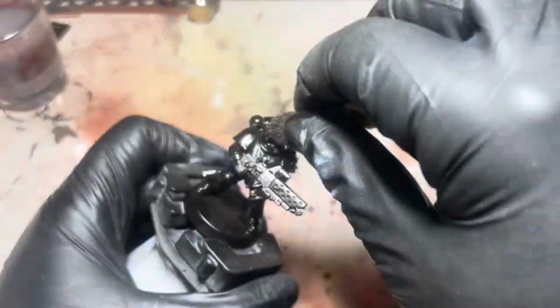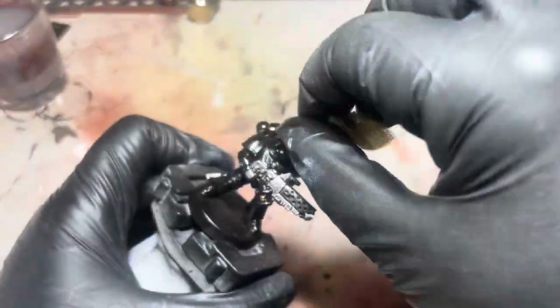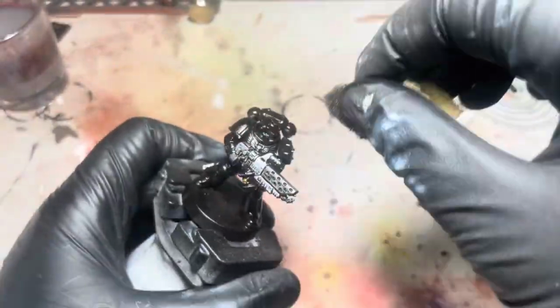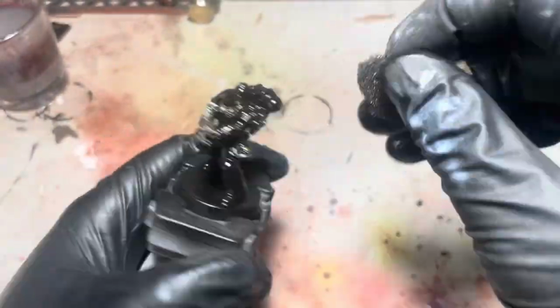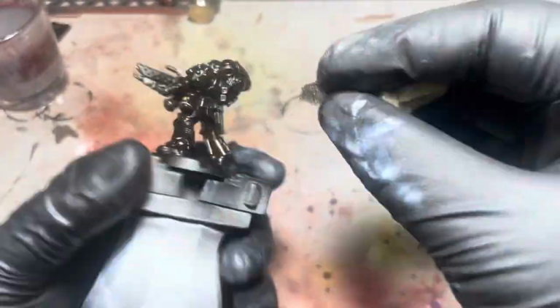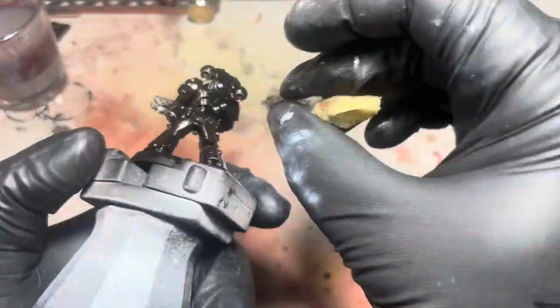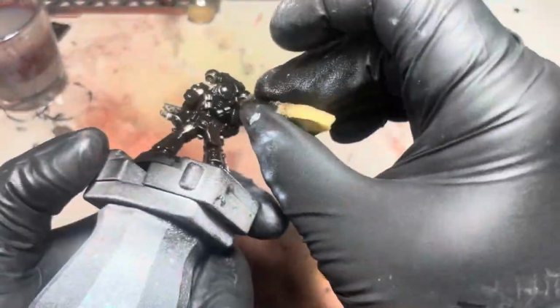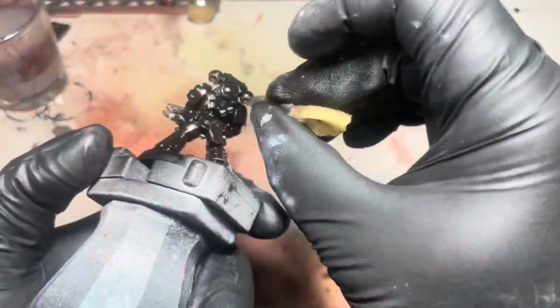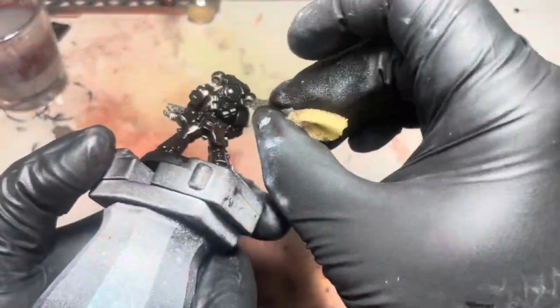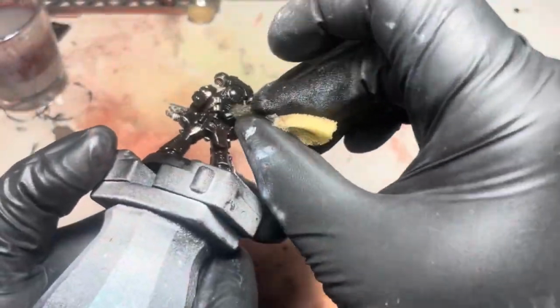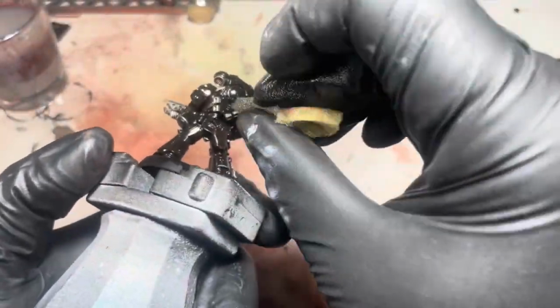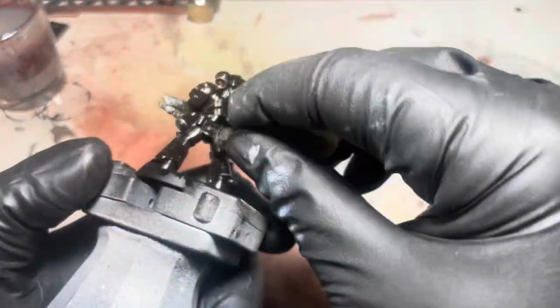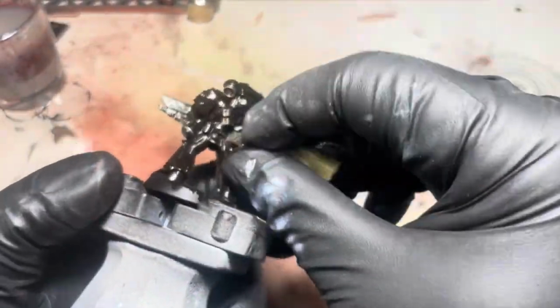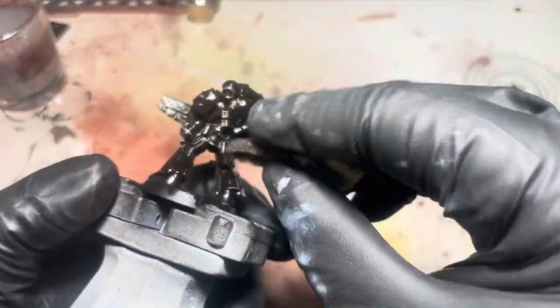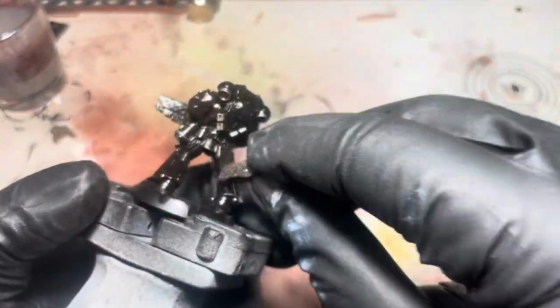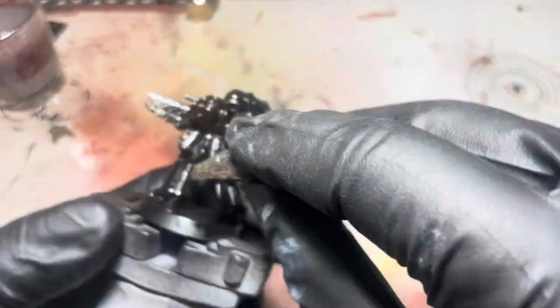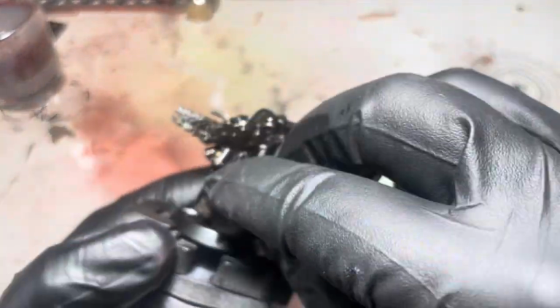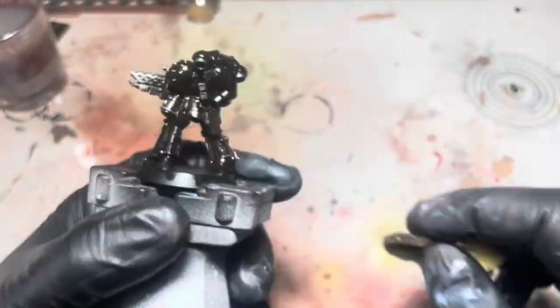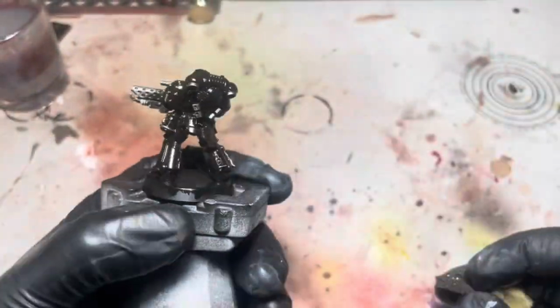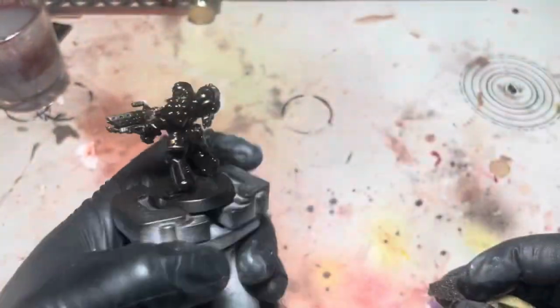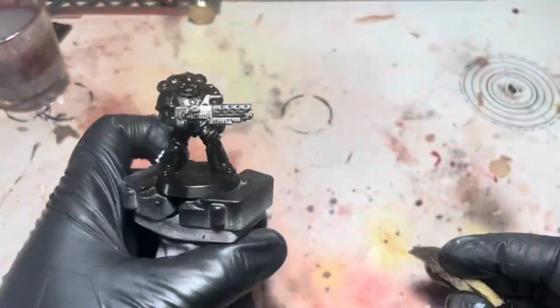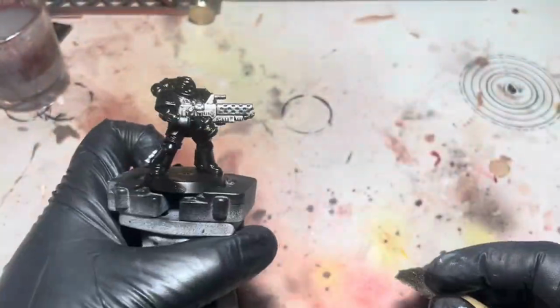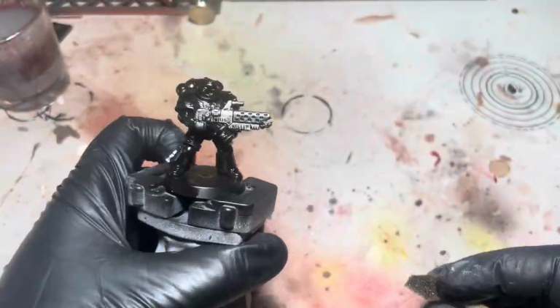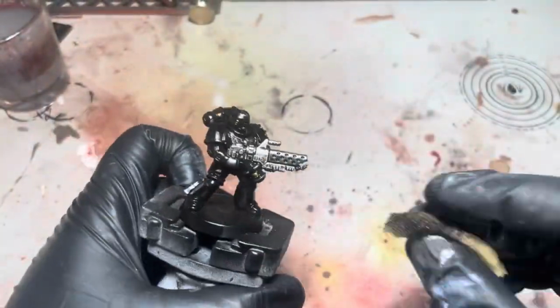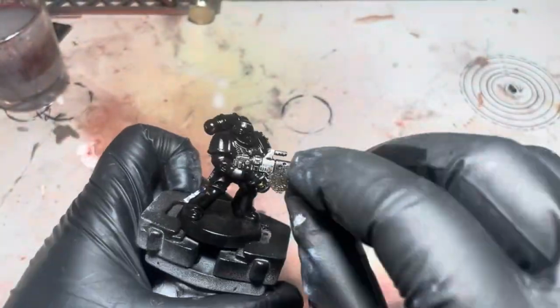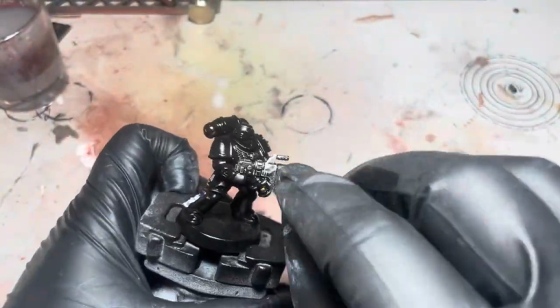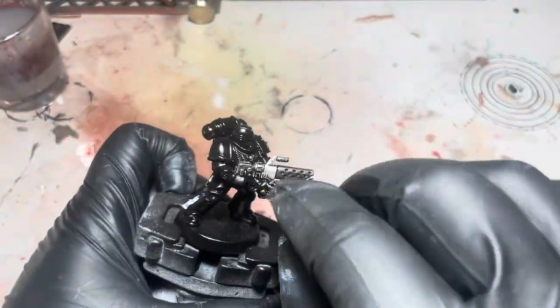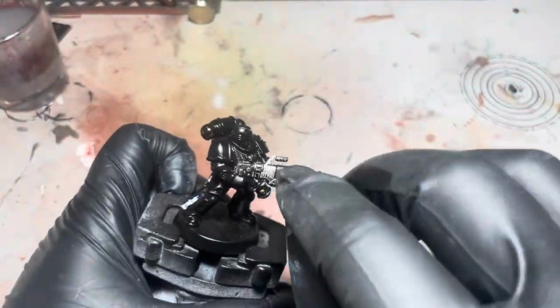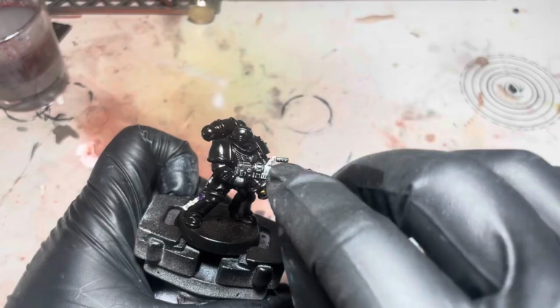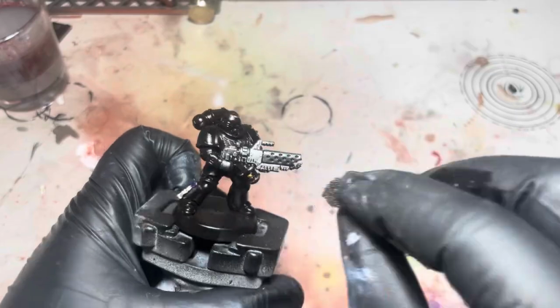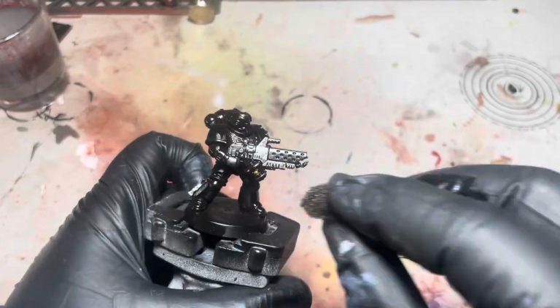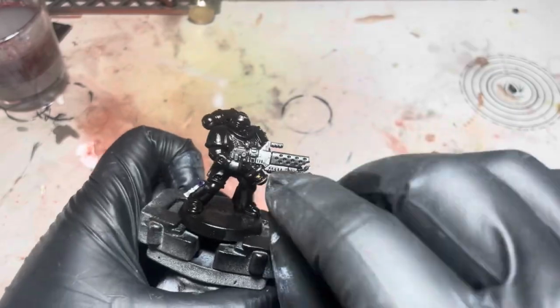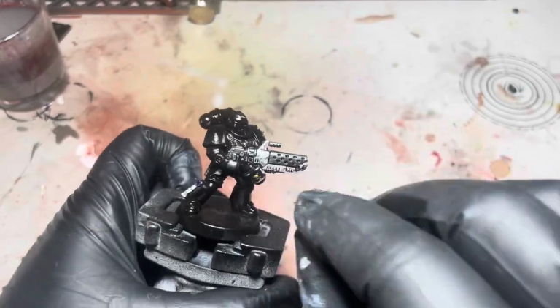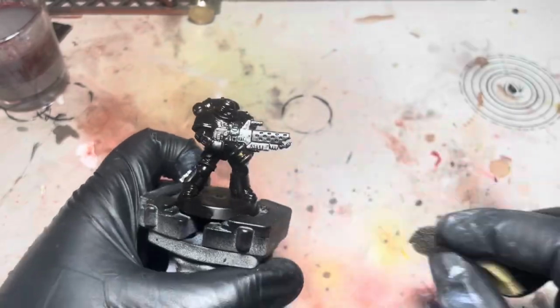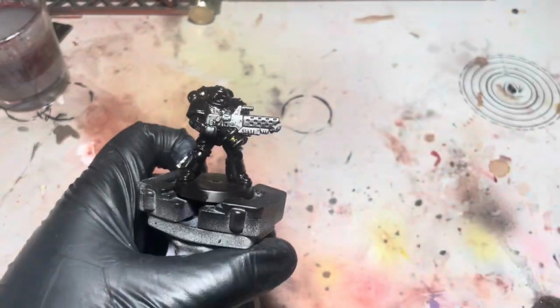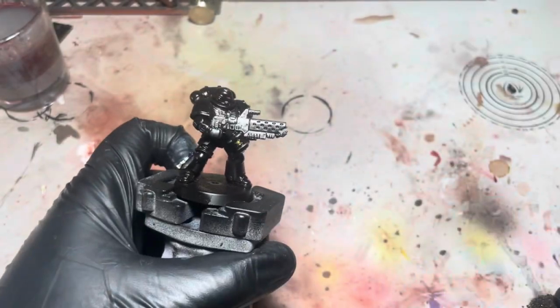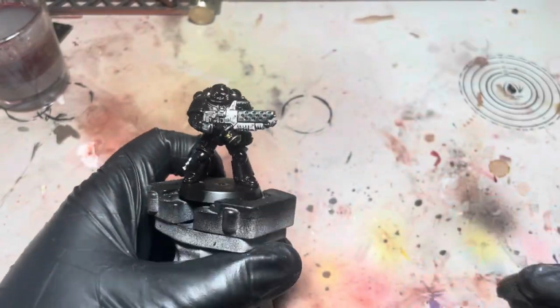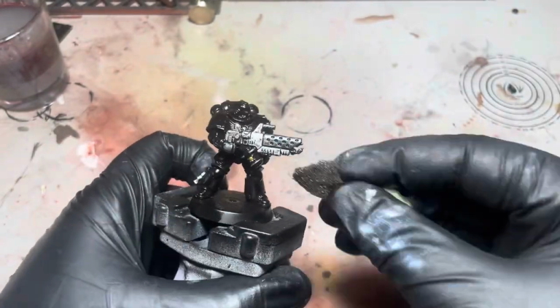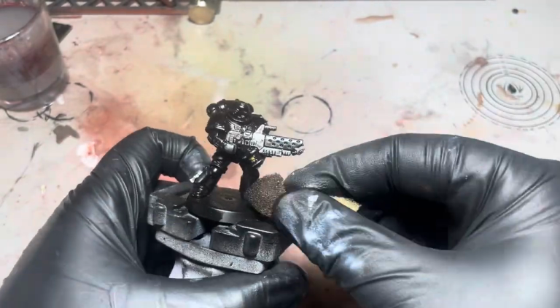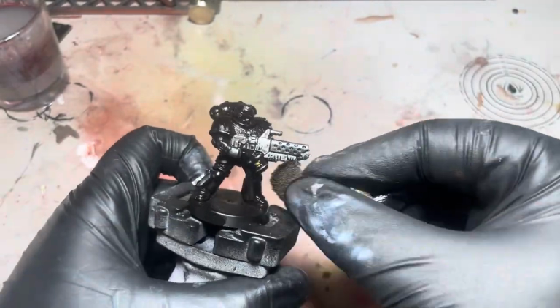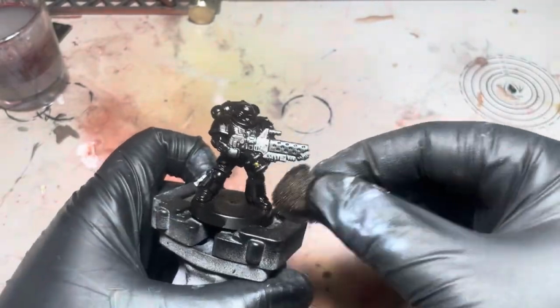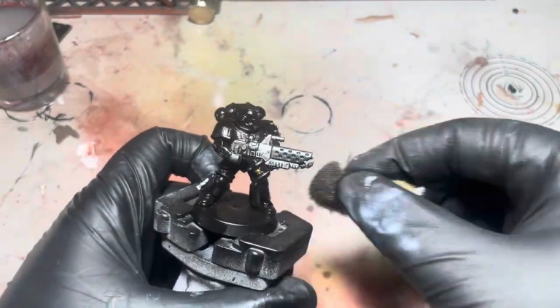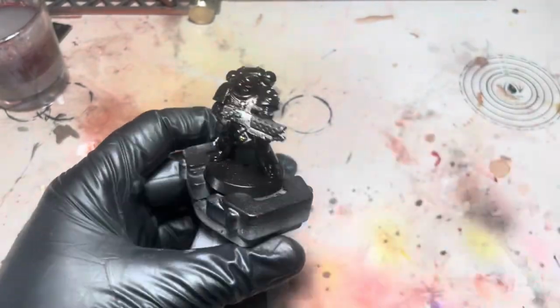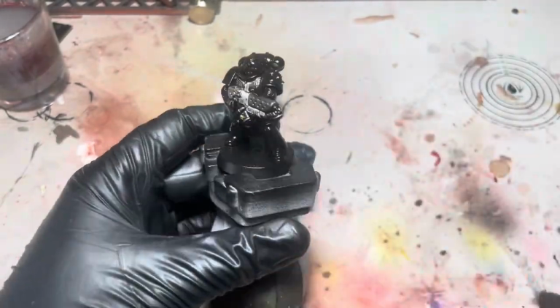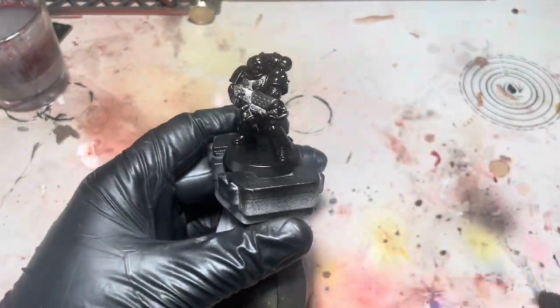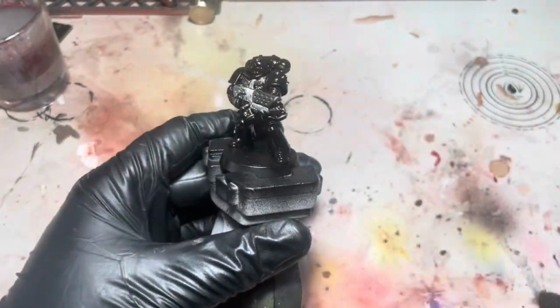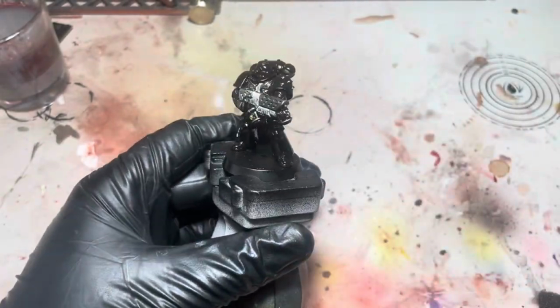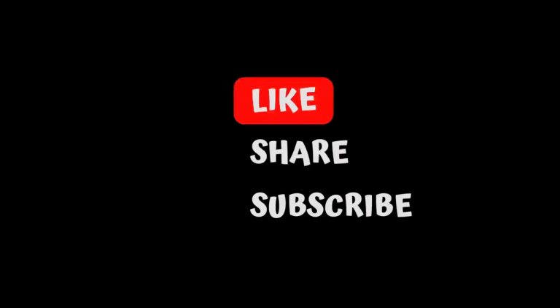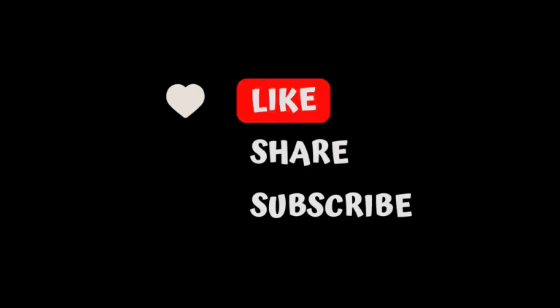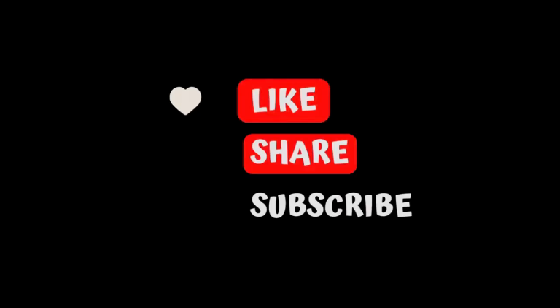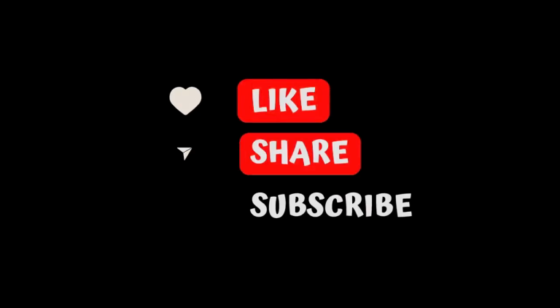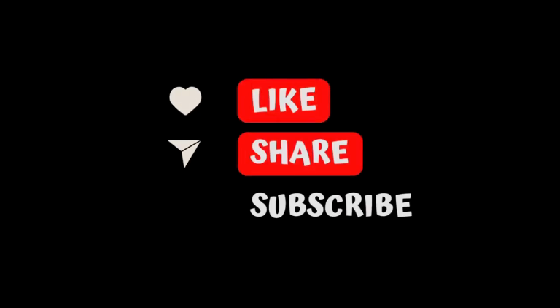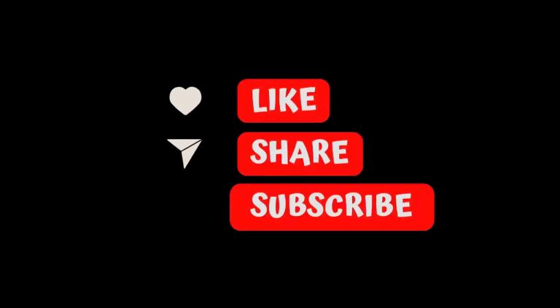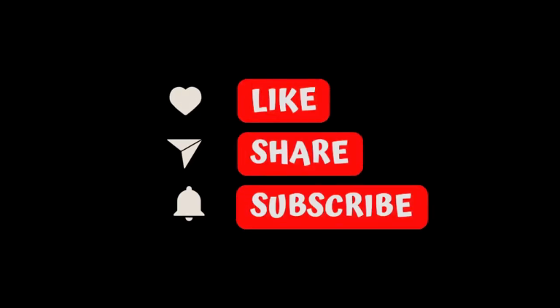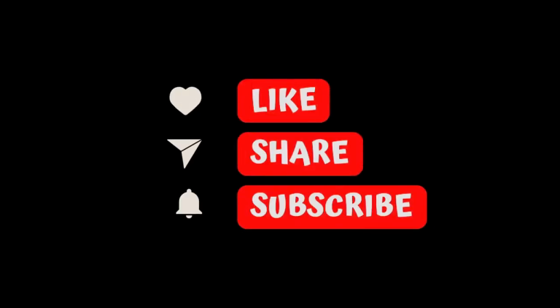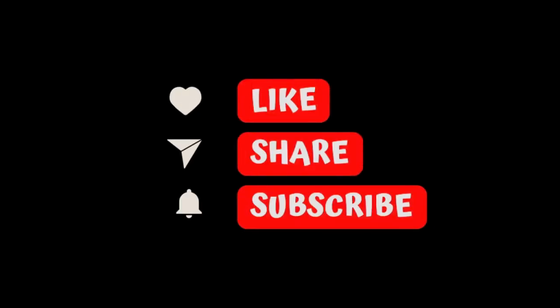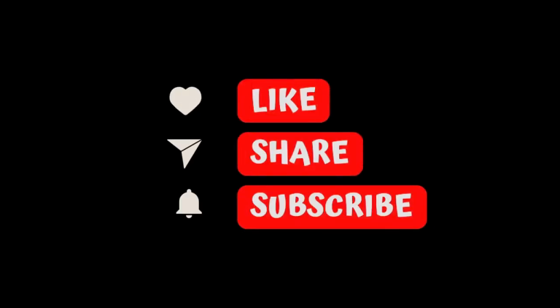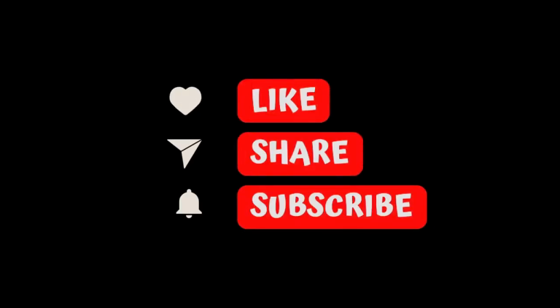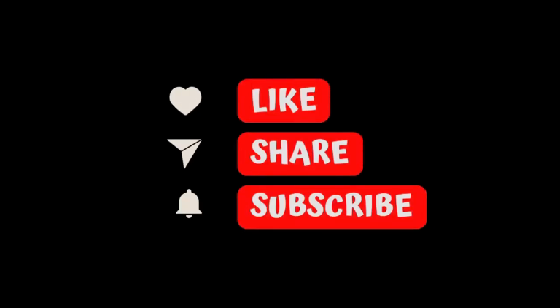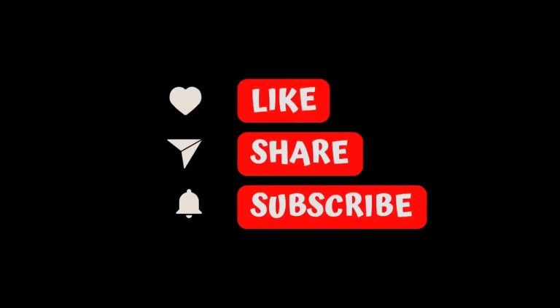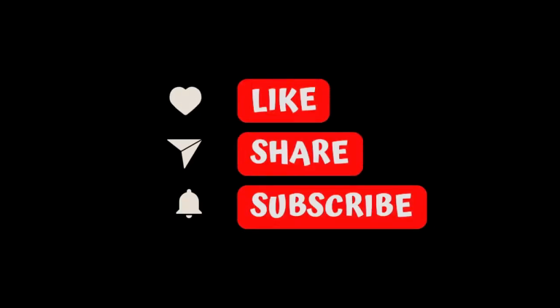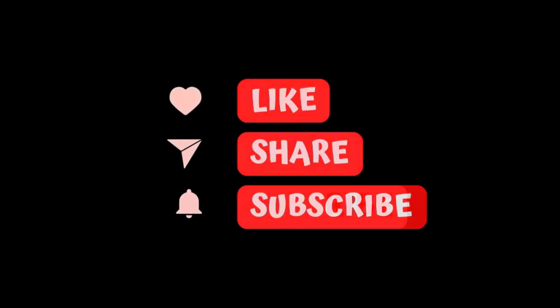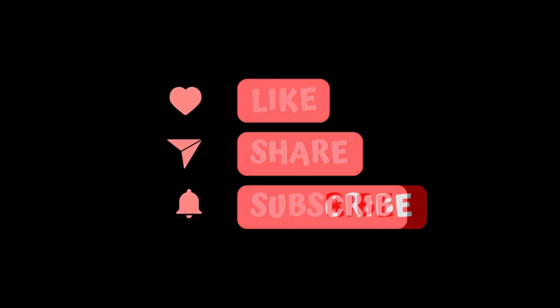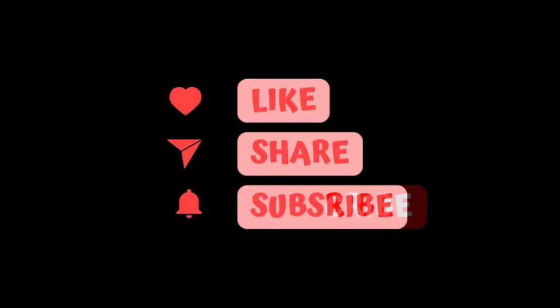And that's pretty much the end of the video guys. If you like this video, don't forget to like, share and subscribe — and onto the grand reveal.